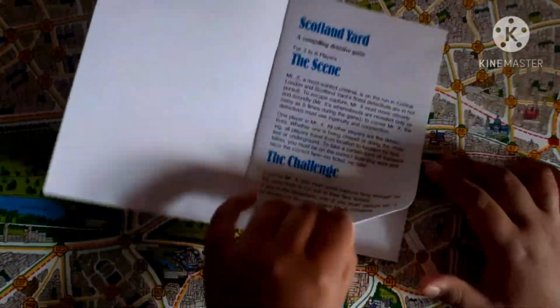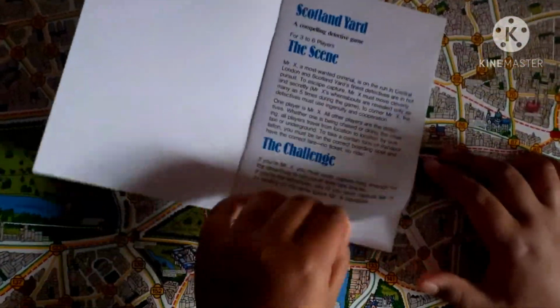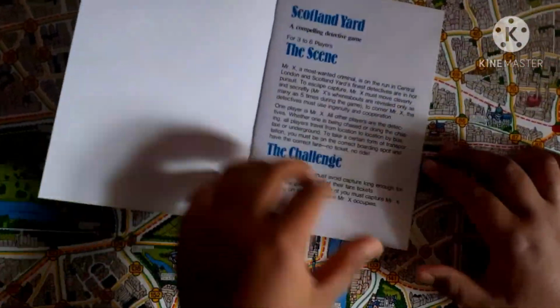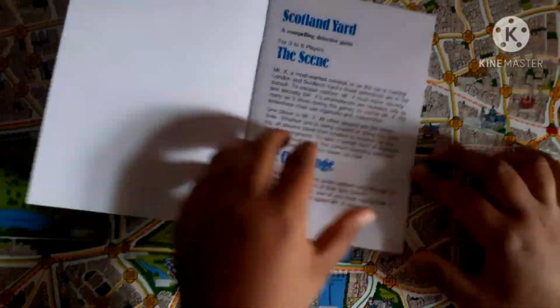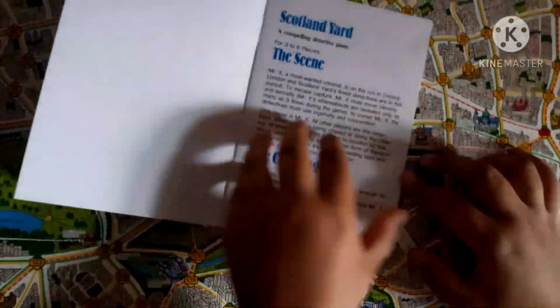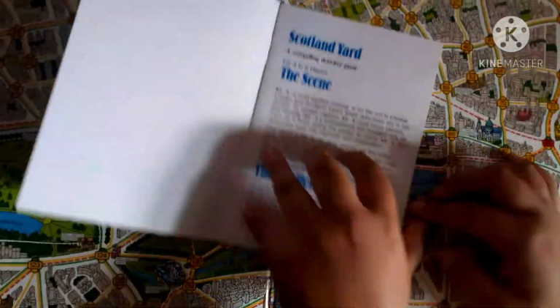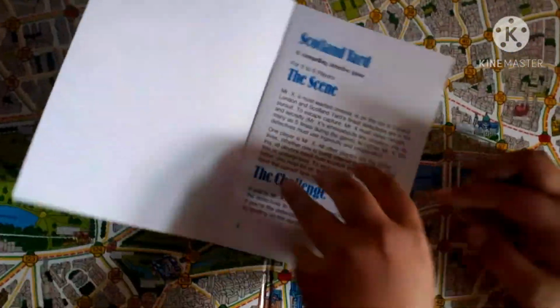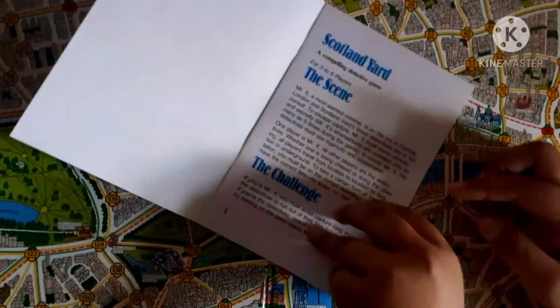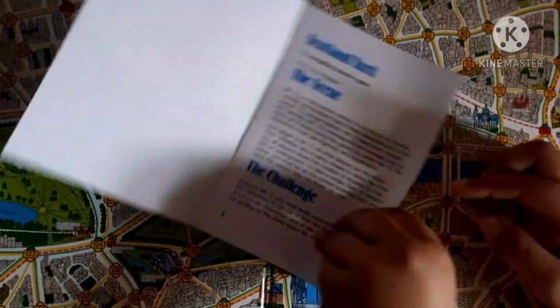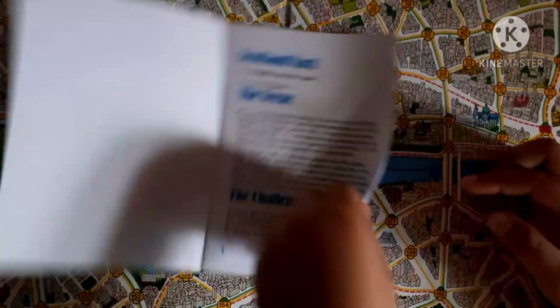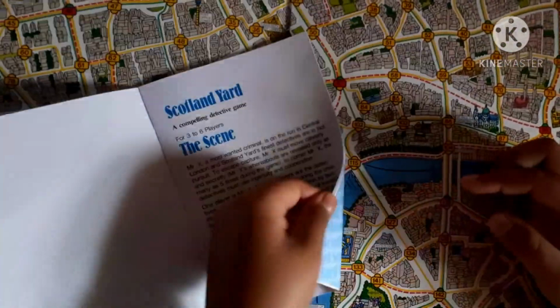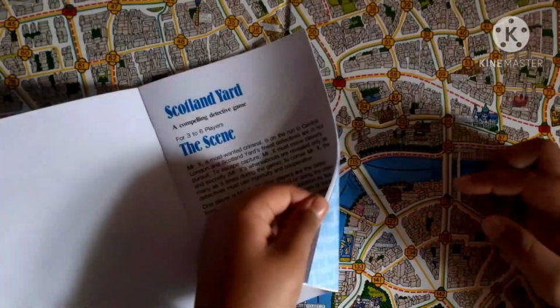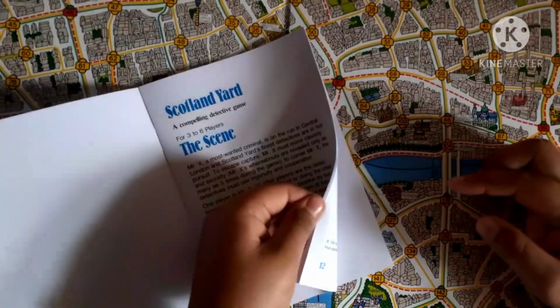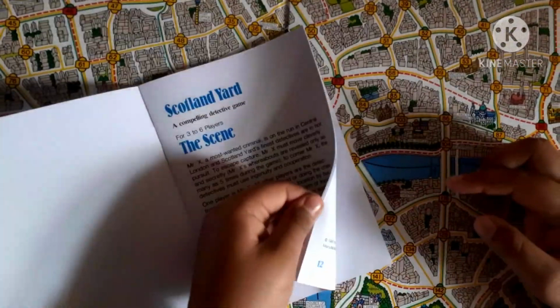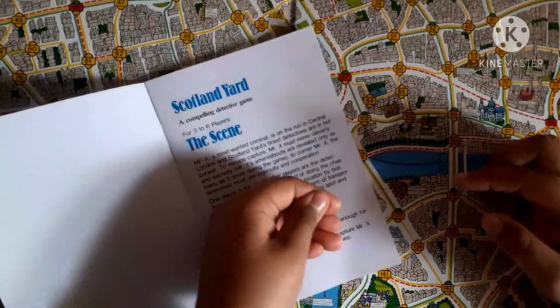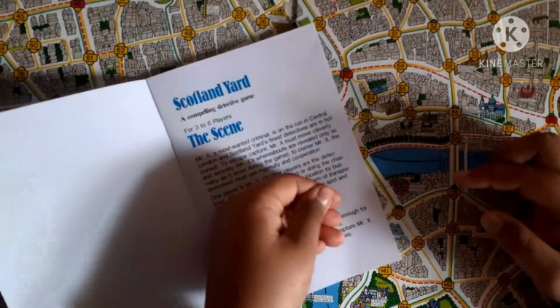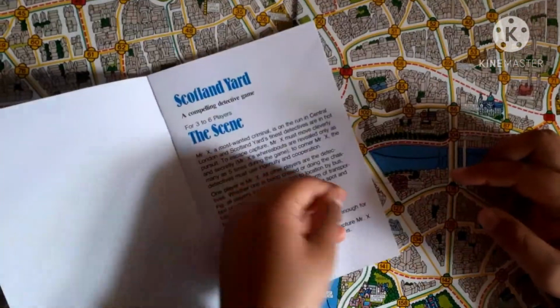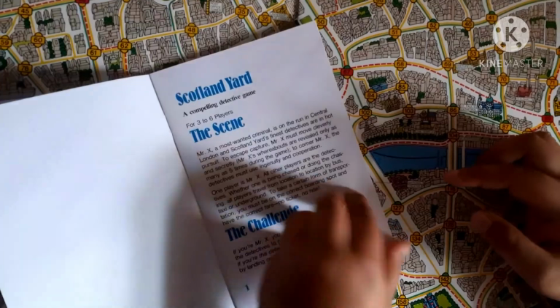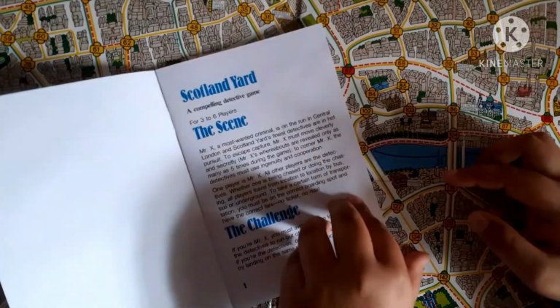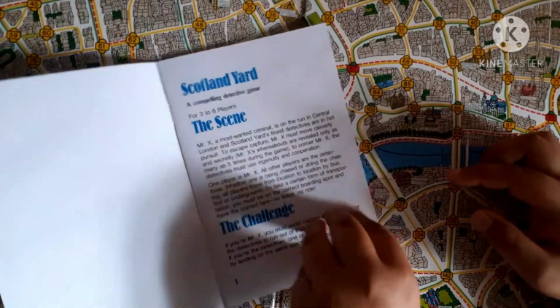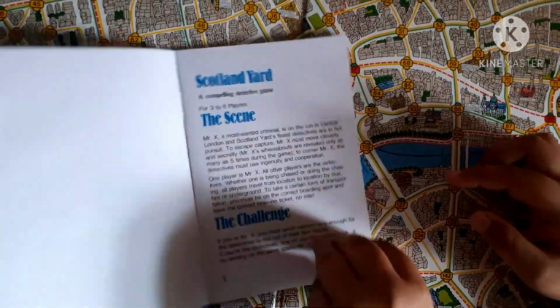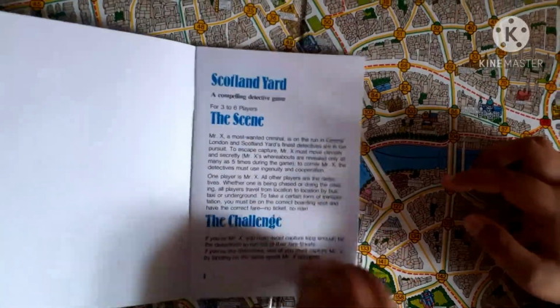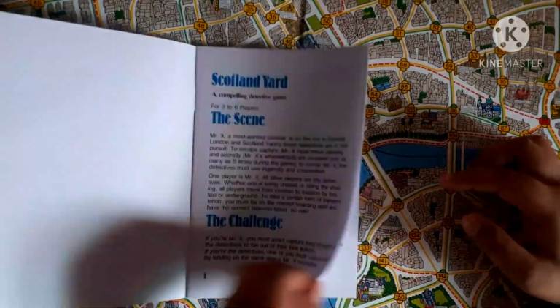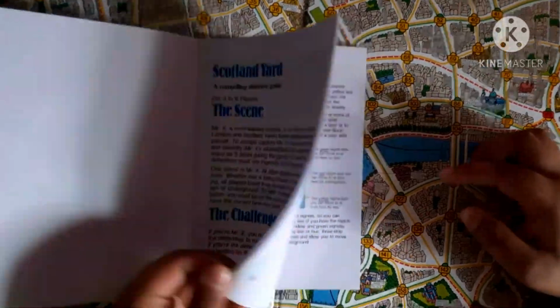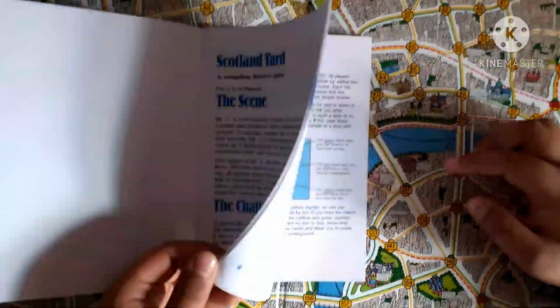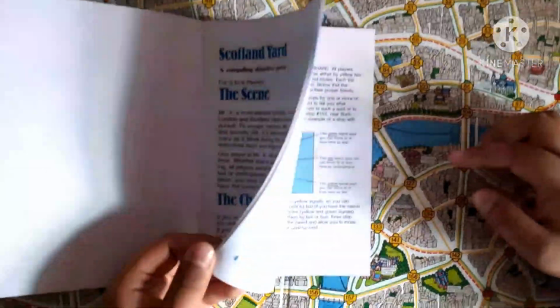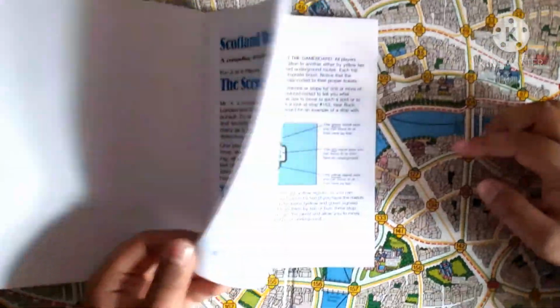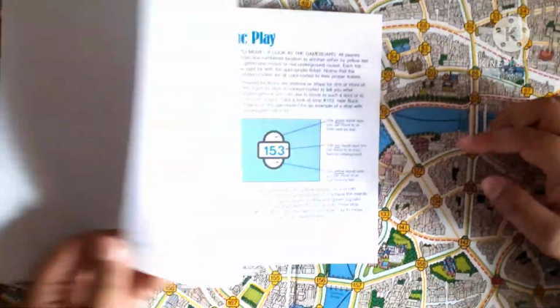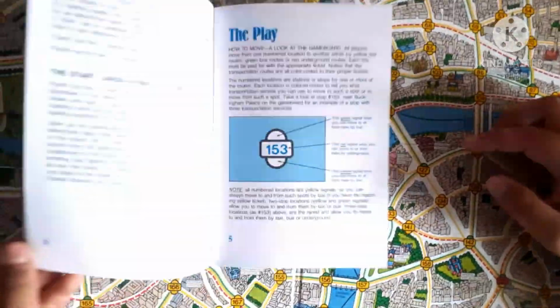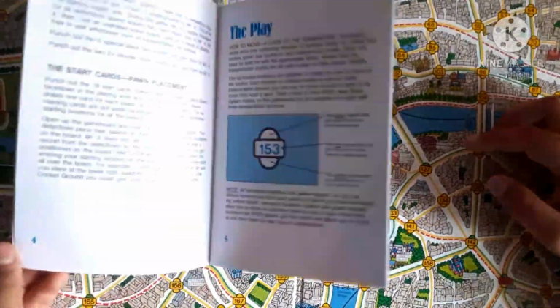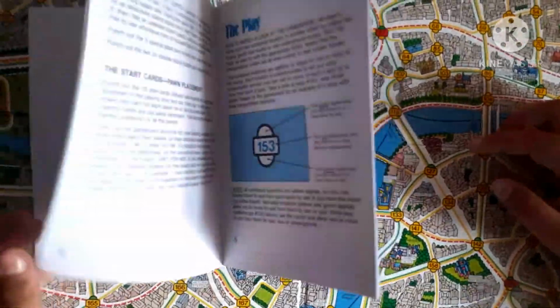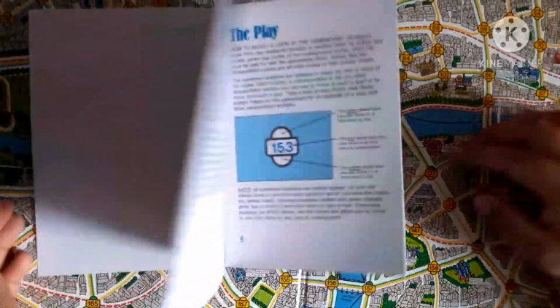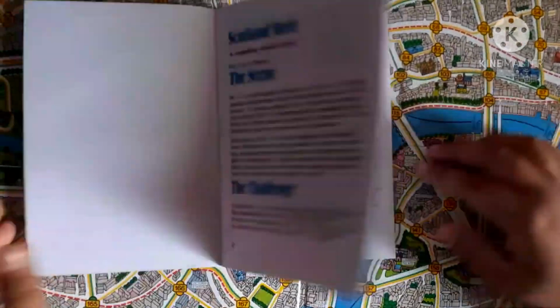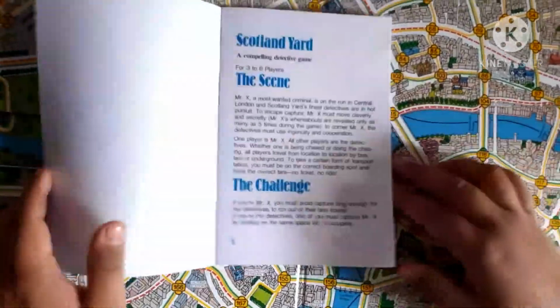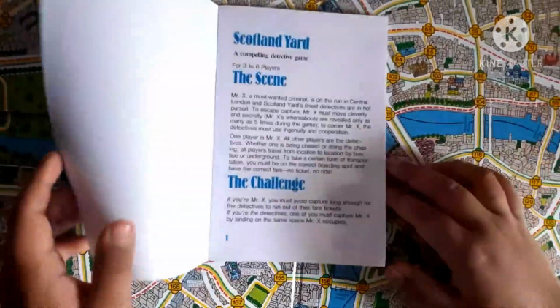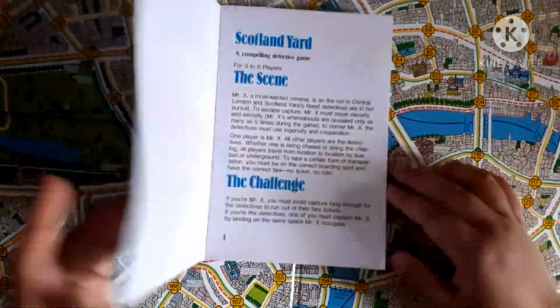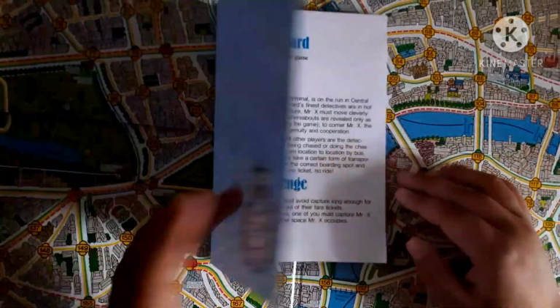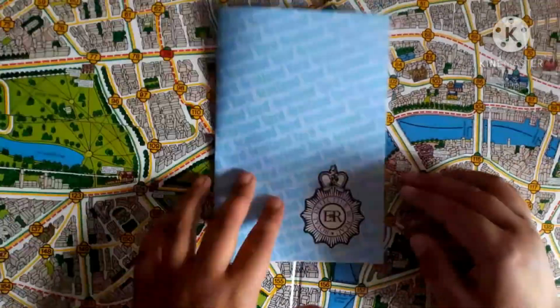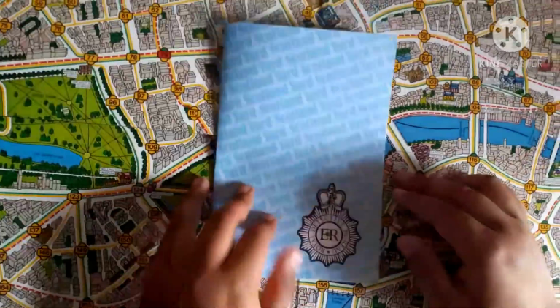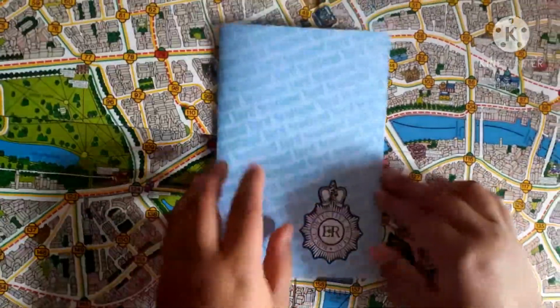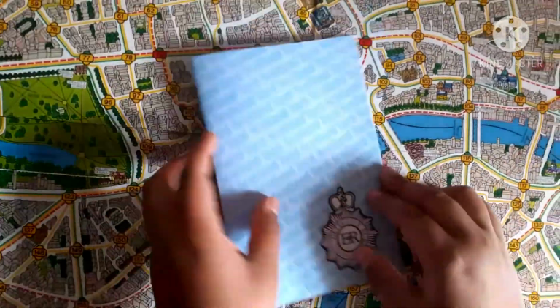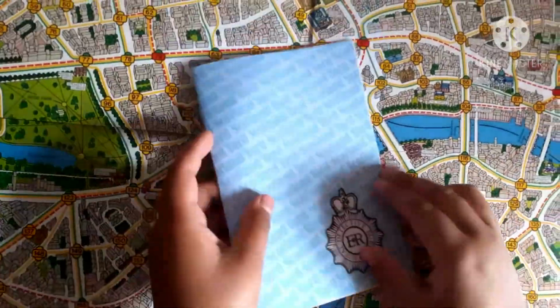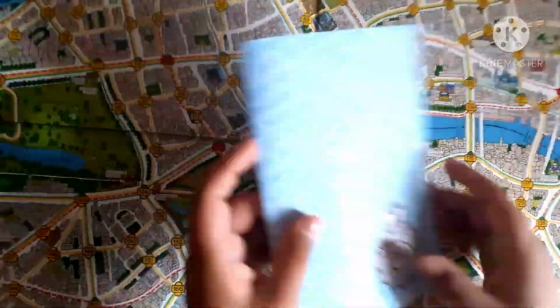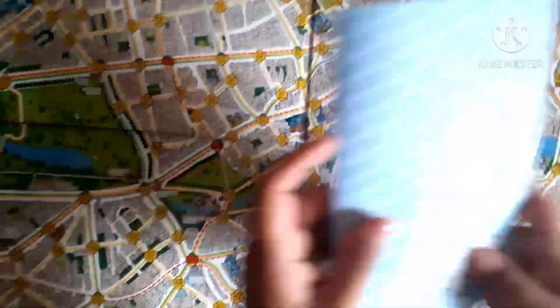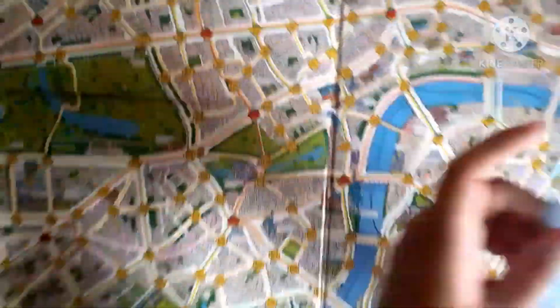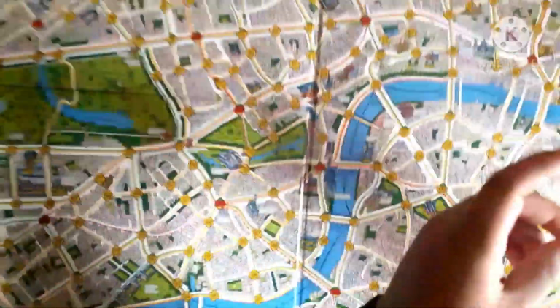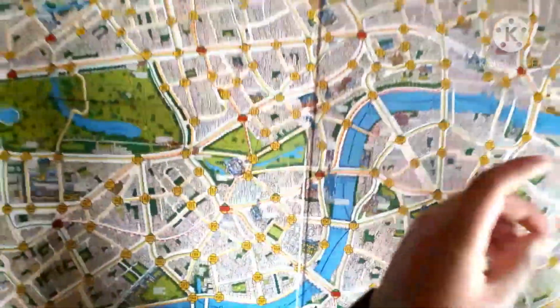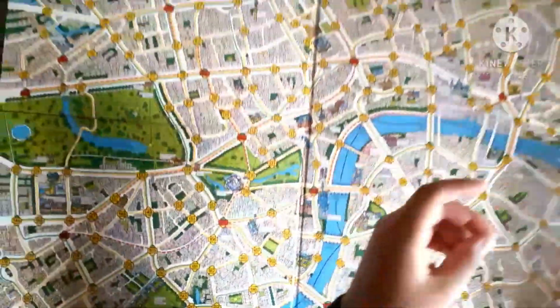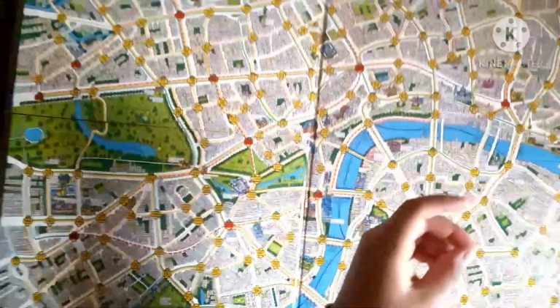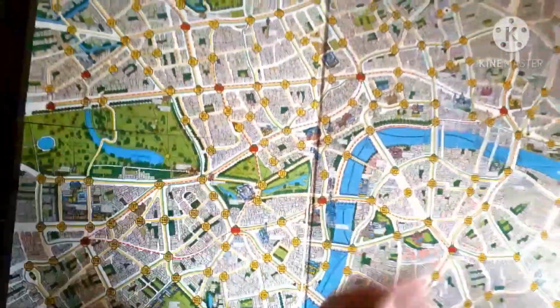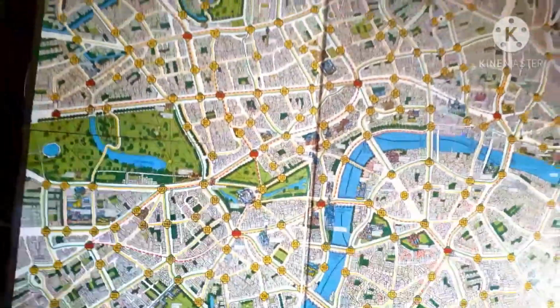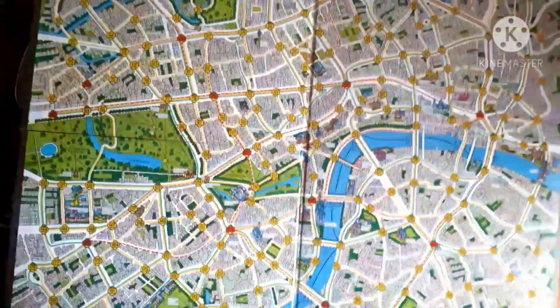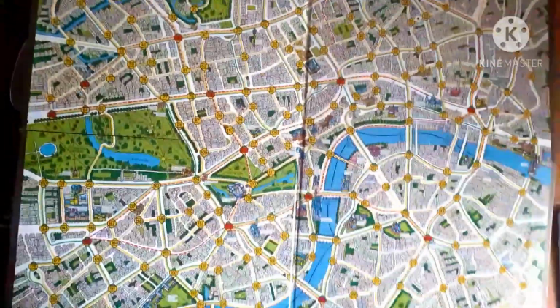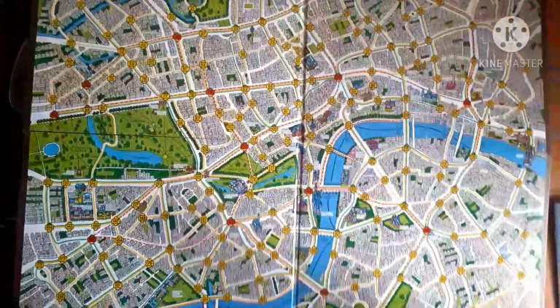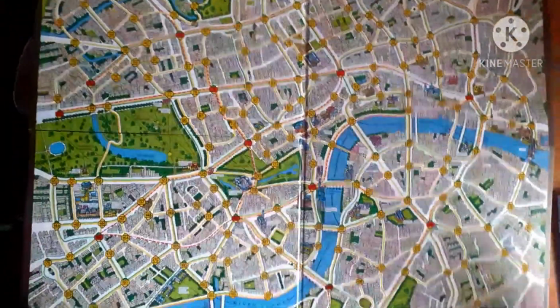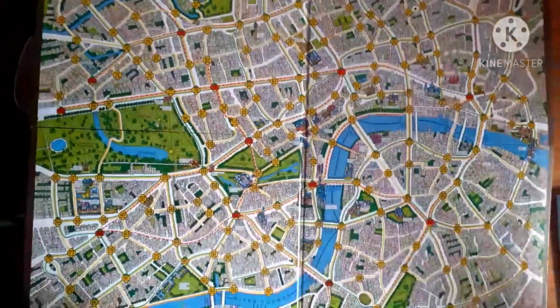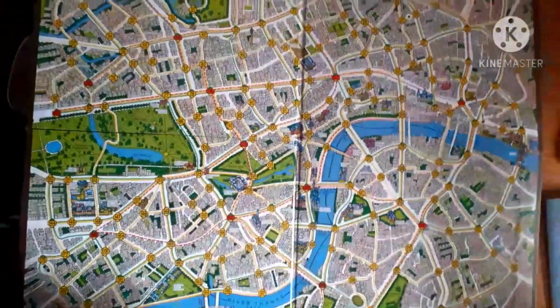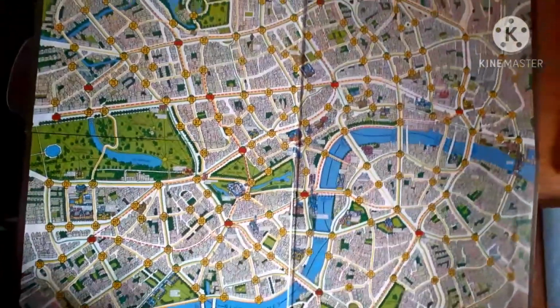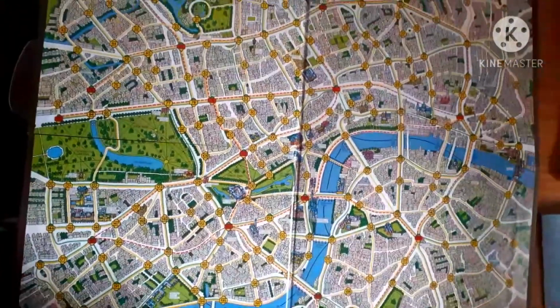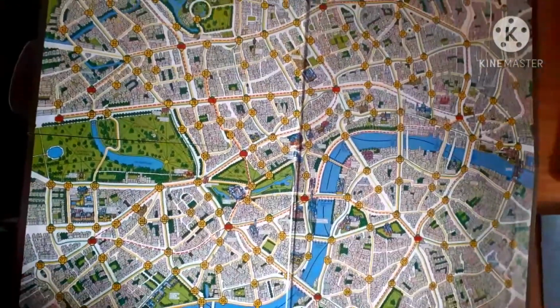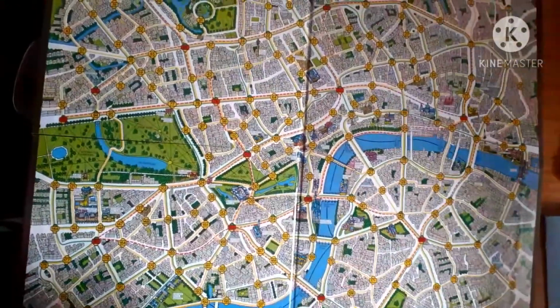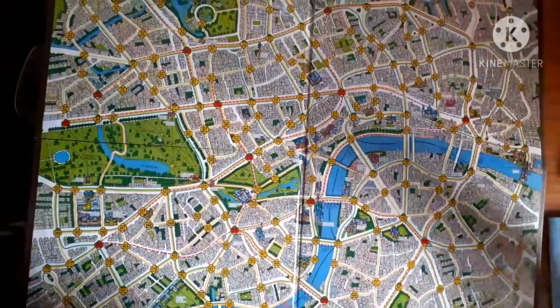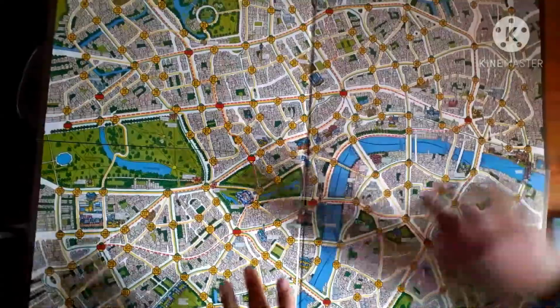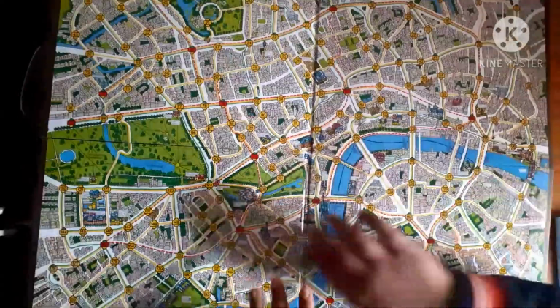This is the rule booklet and there are many rules written in it. It is not very thick but the rules are important for playing this game.